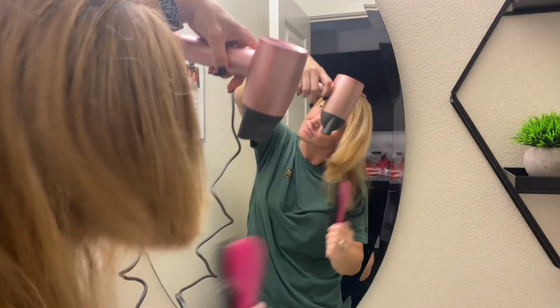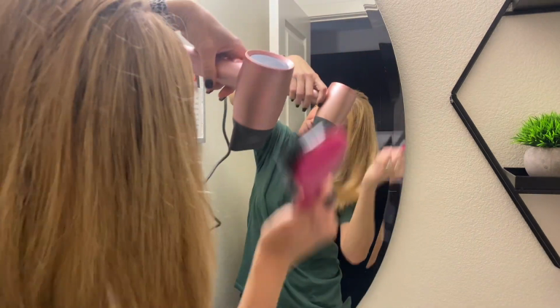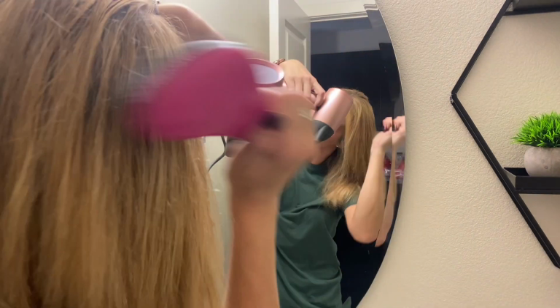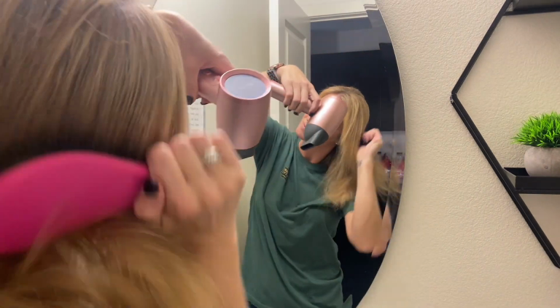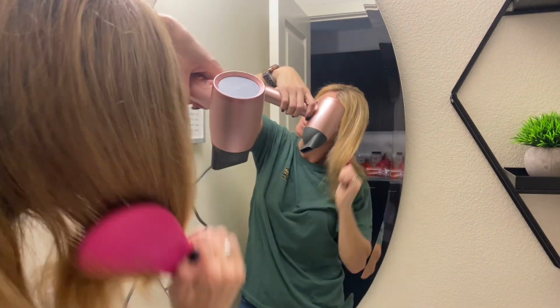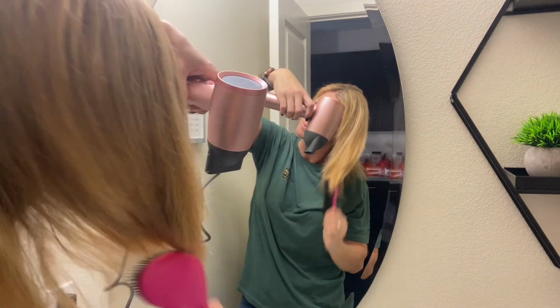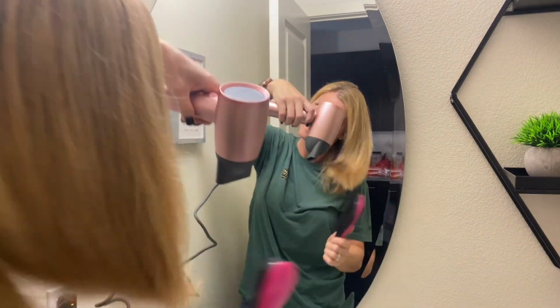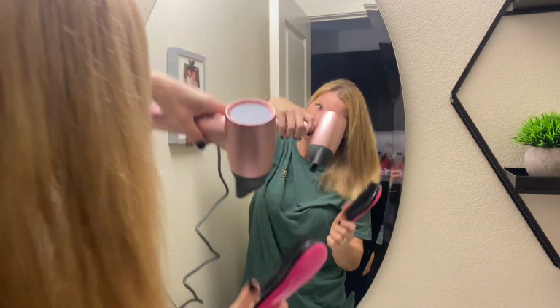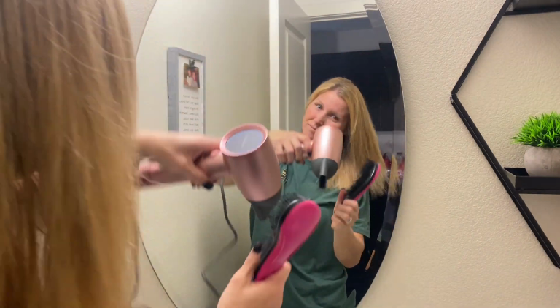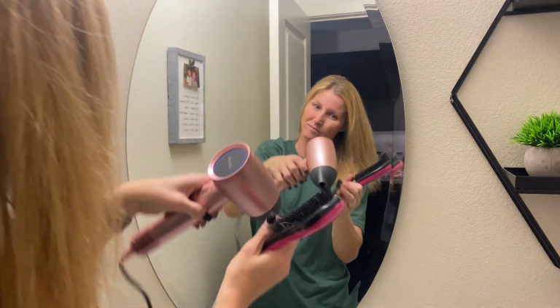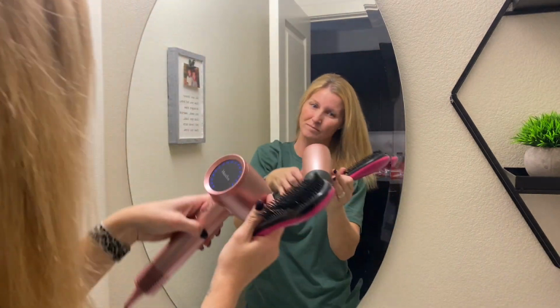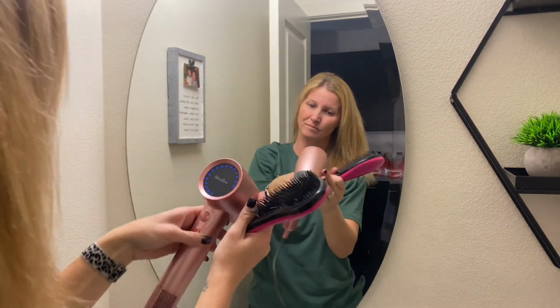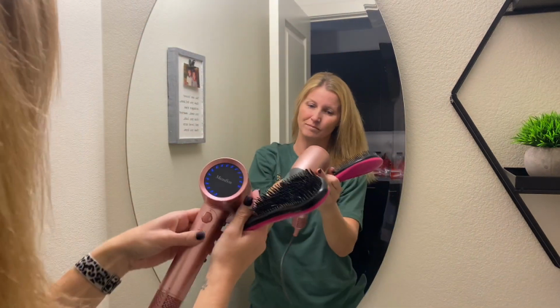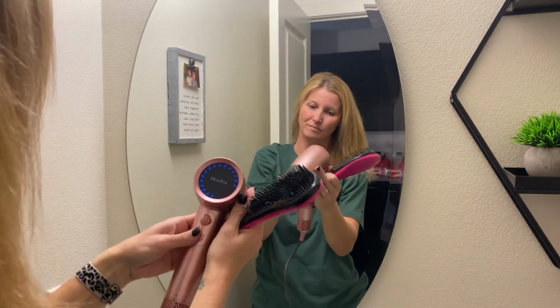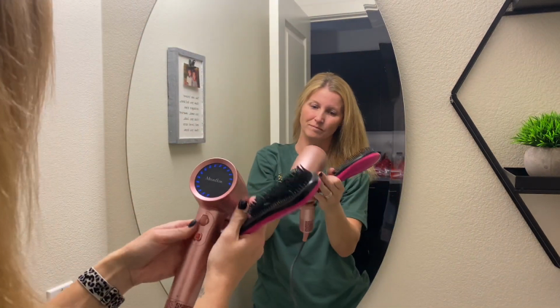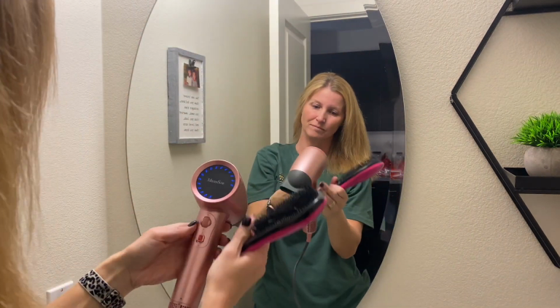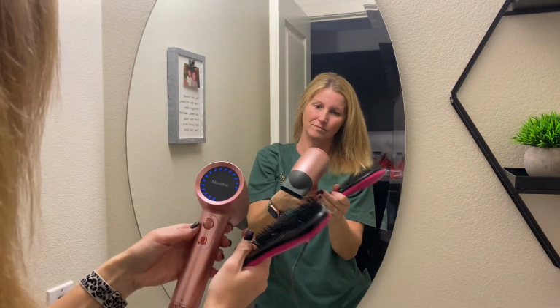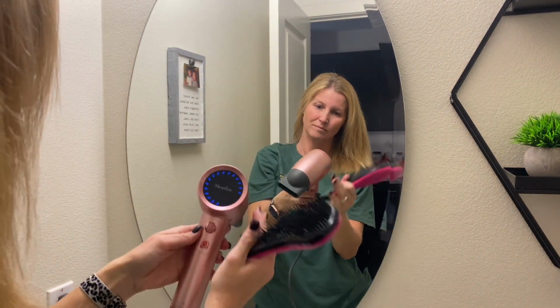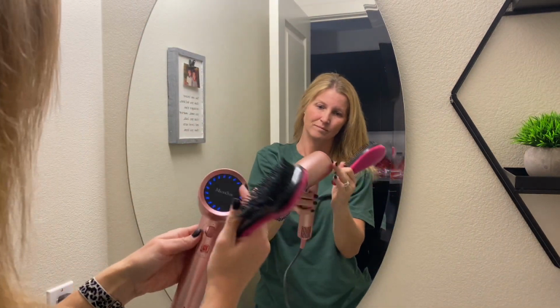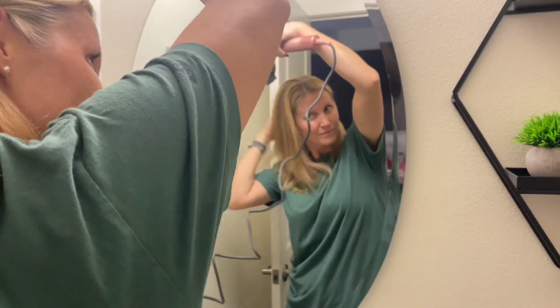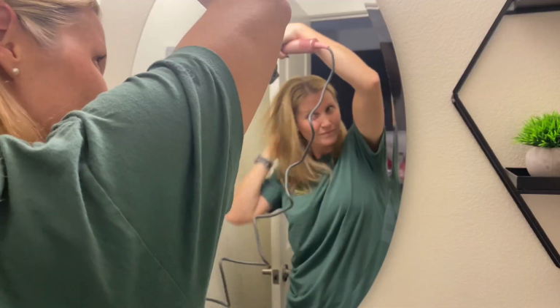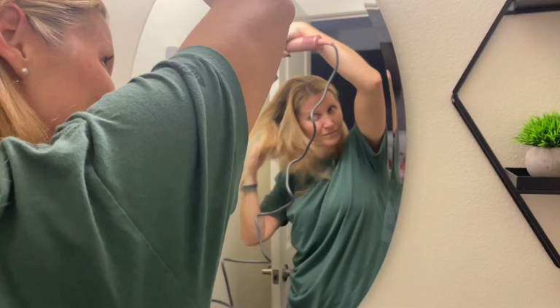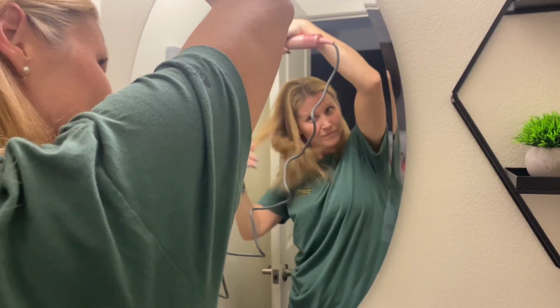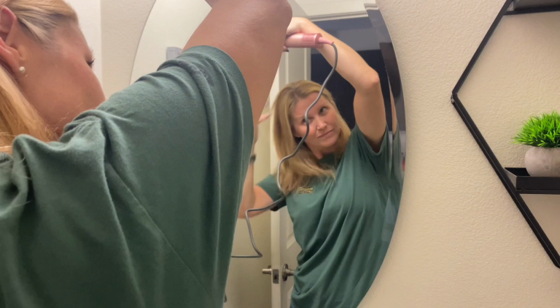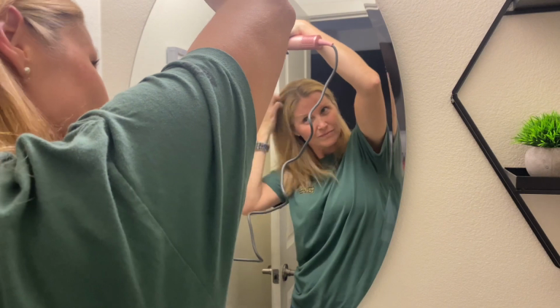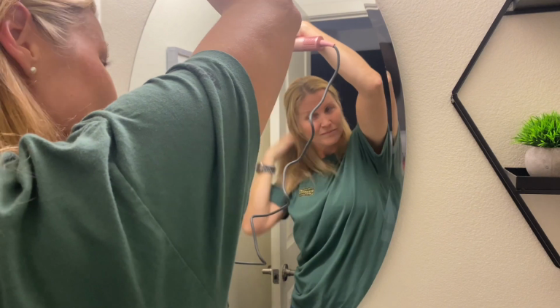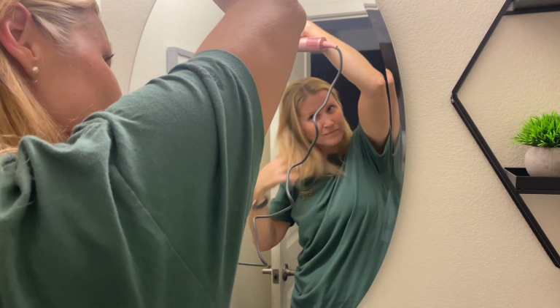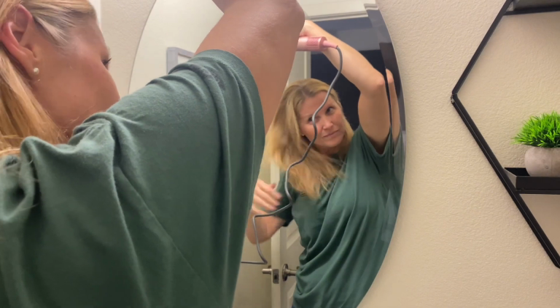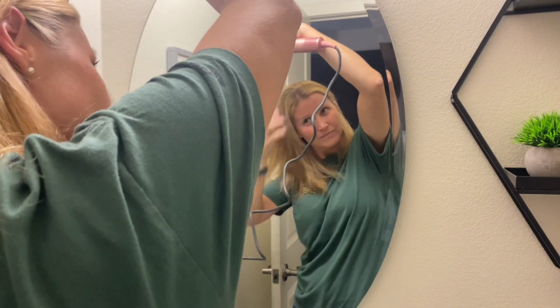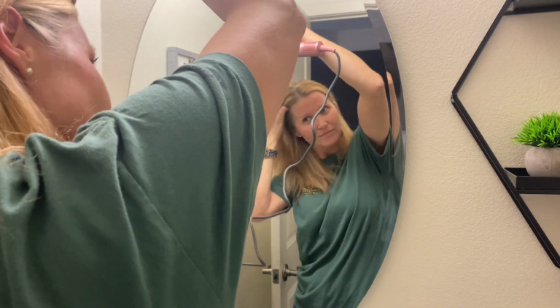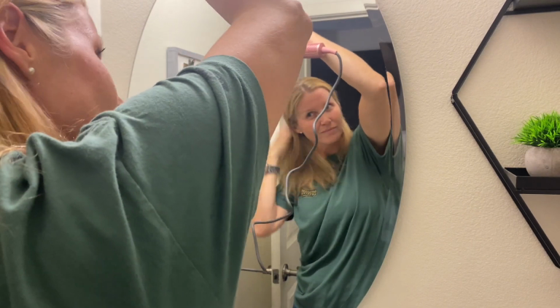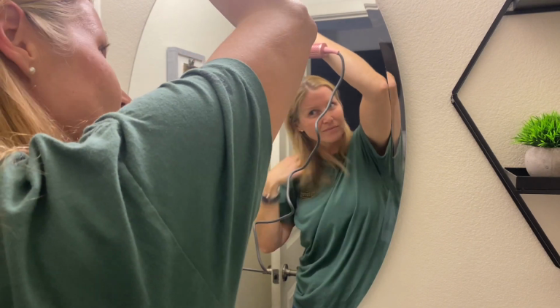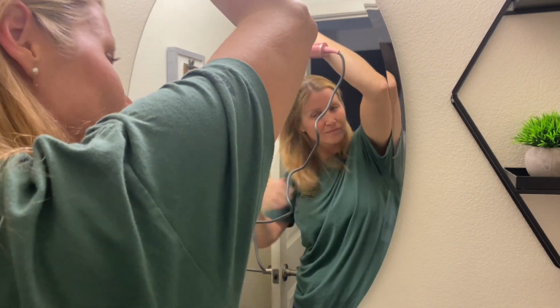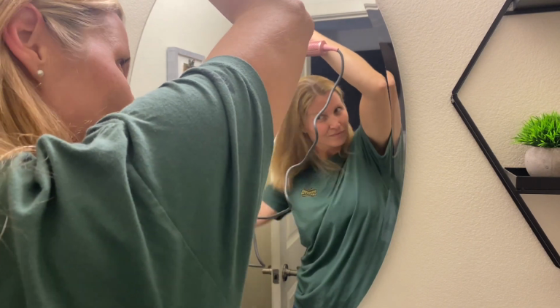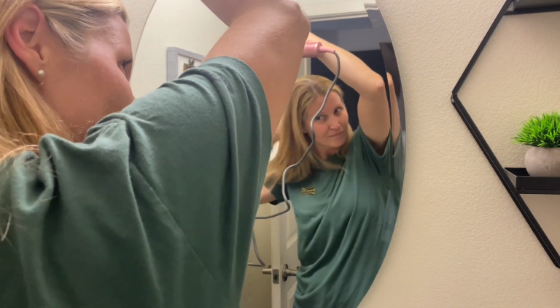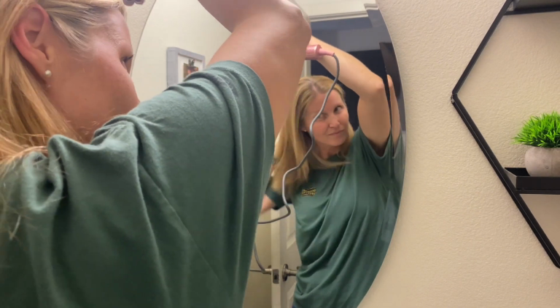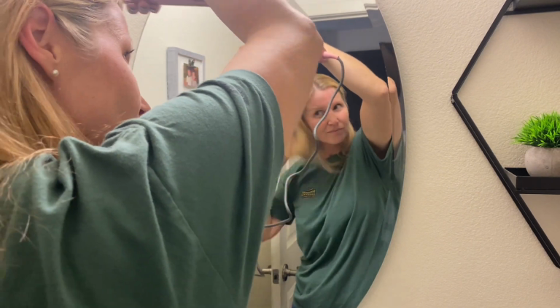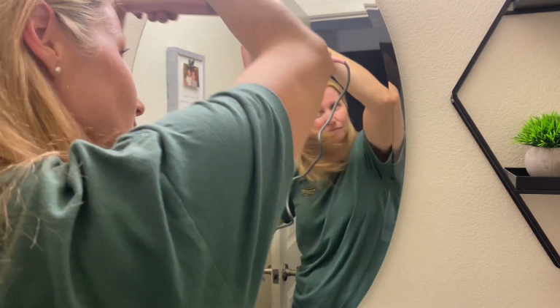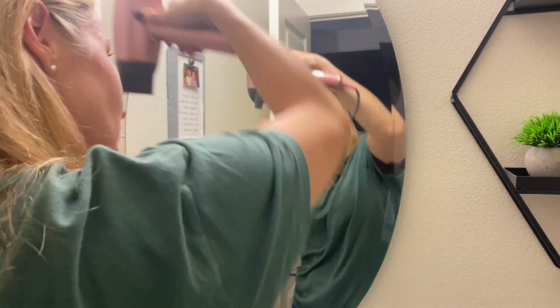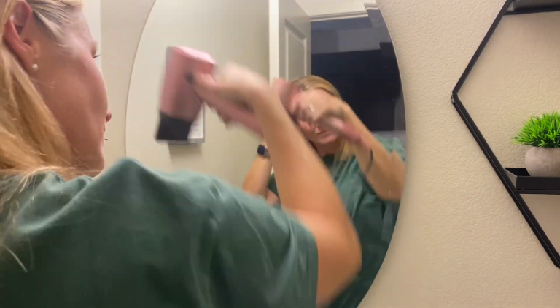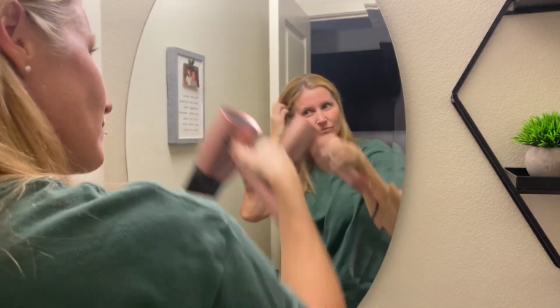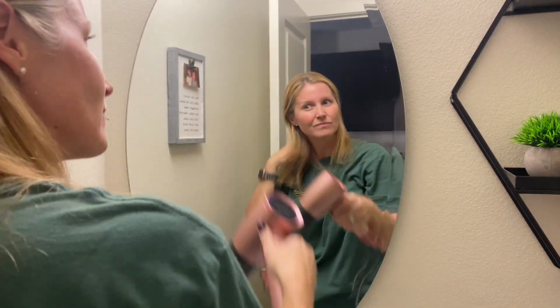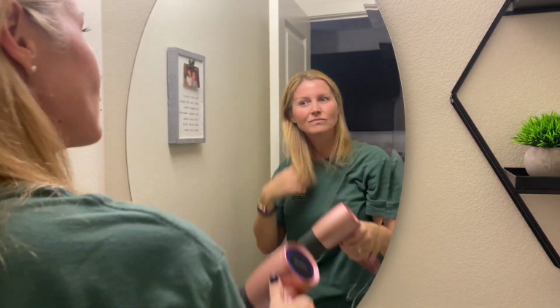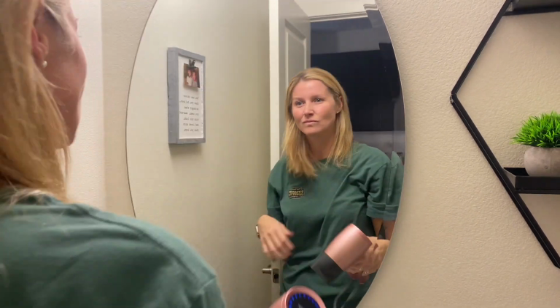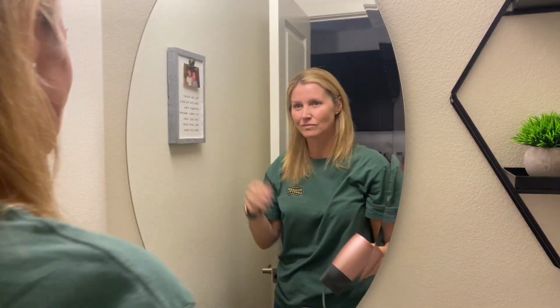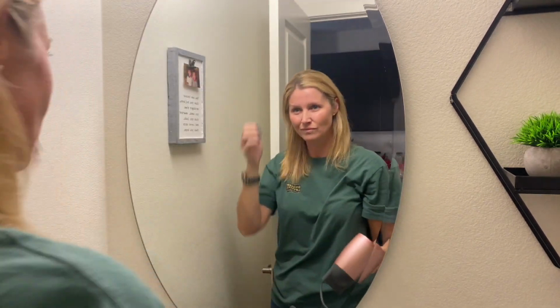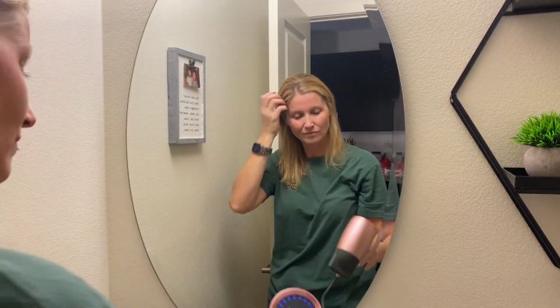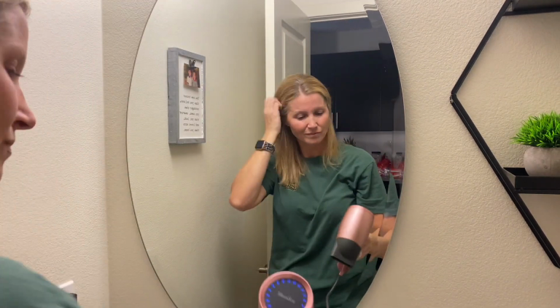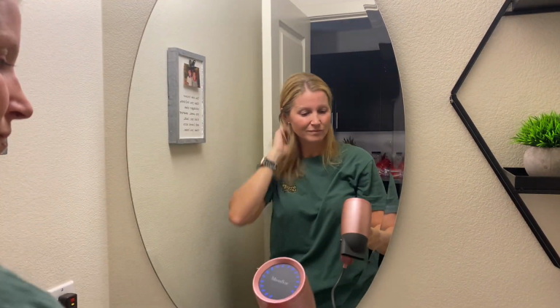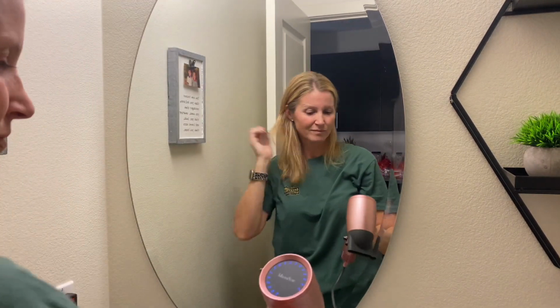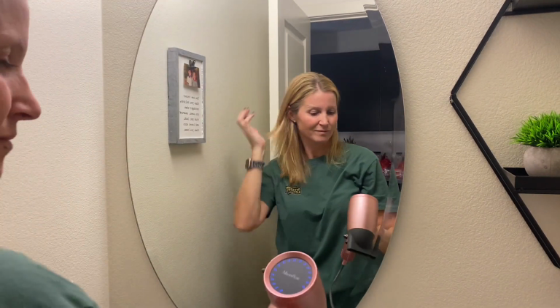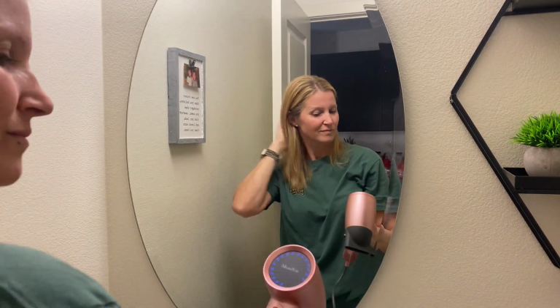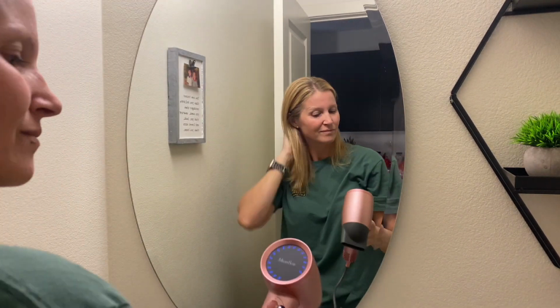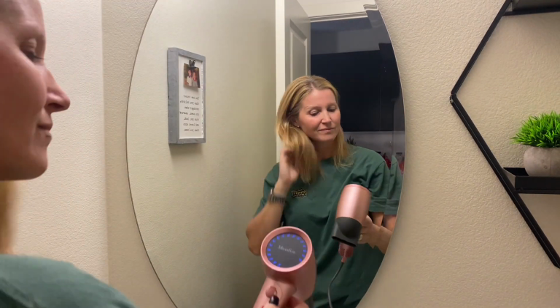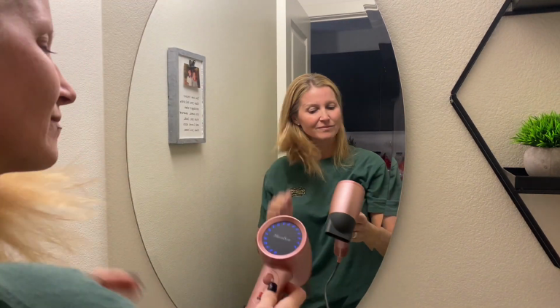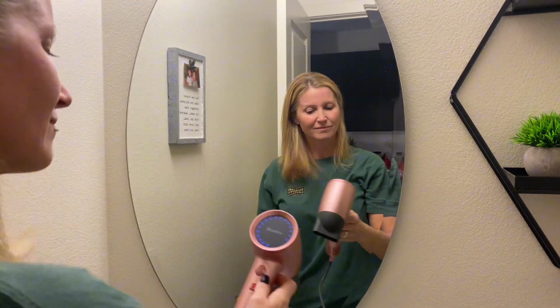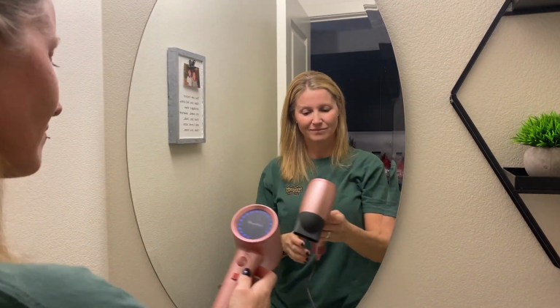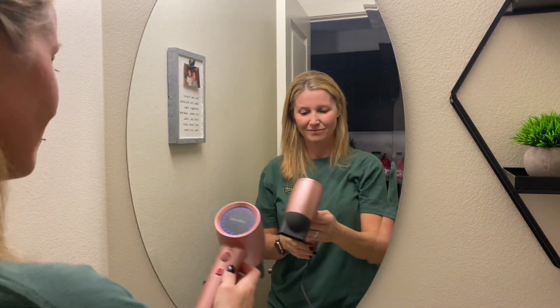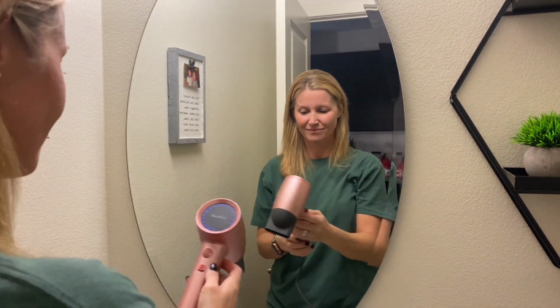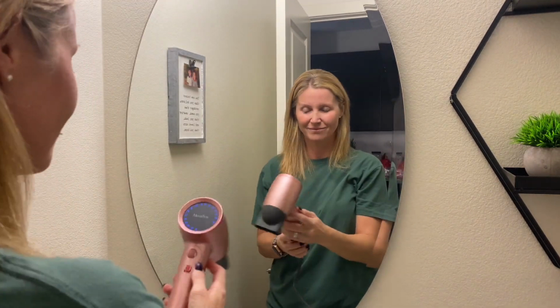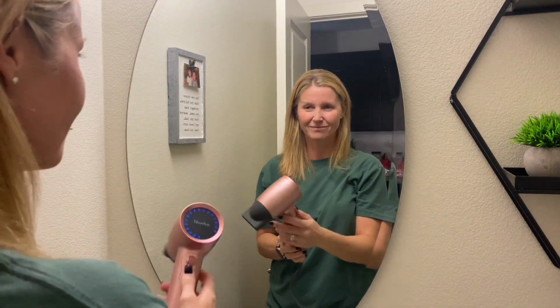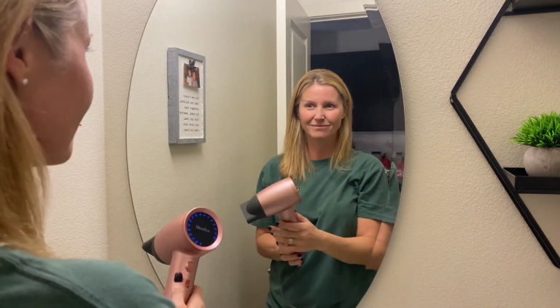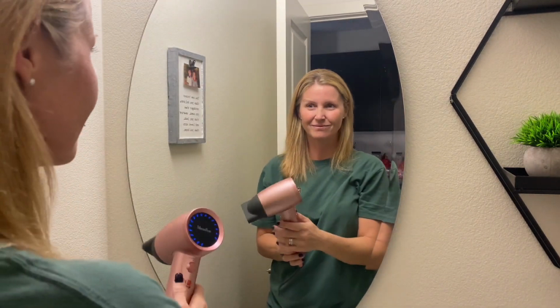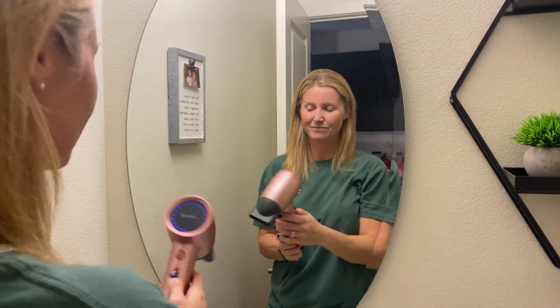Overall, this is a great hairdryer and I would definitely recommend it. Hopefully this video was helpful today — I hope you have an amazing rest of your day. Take care.